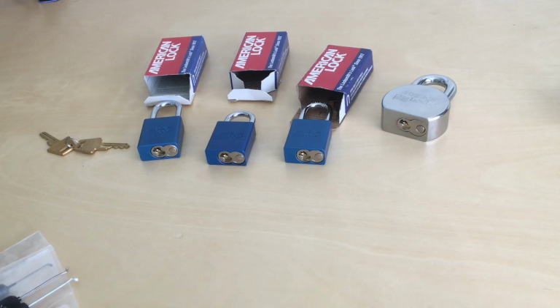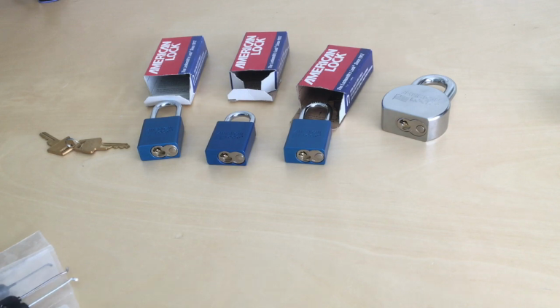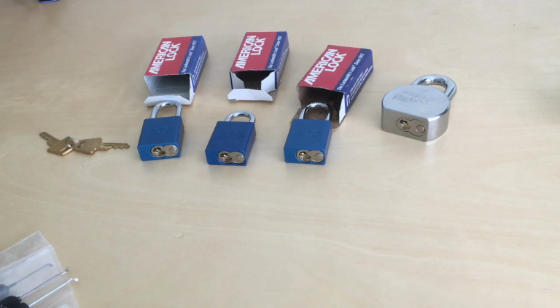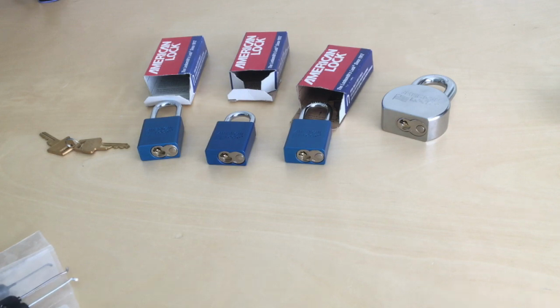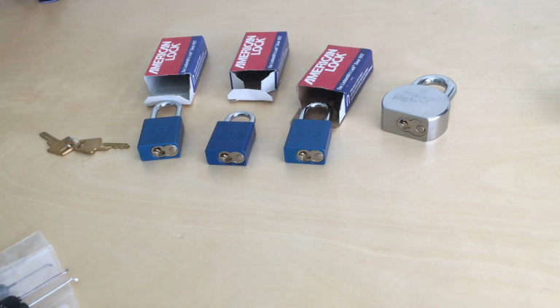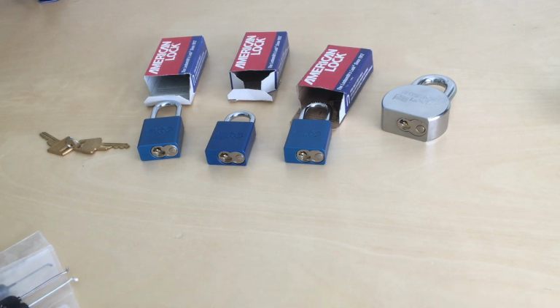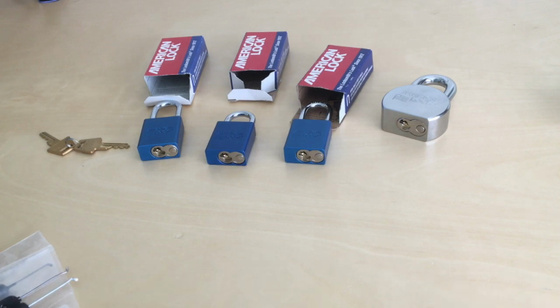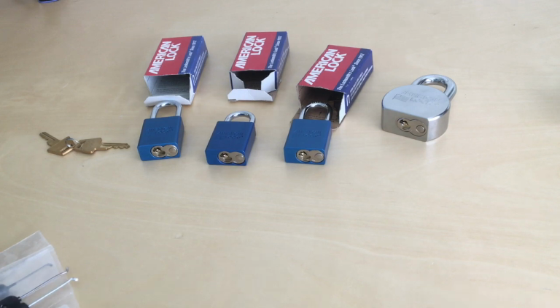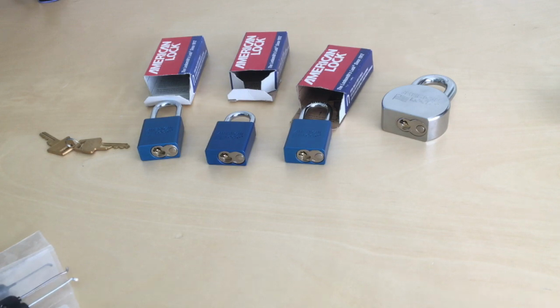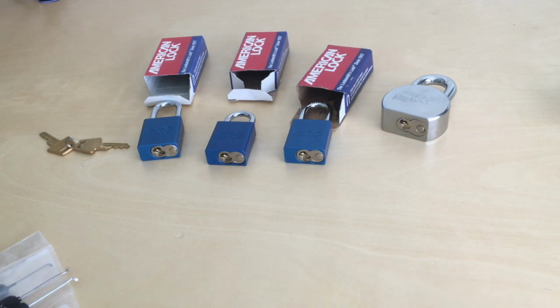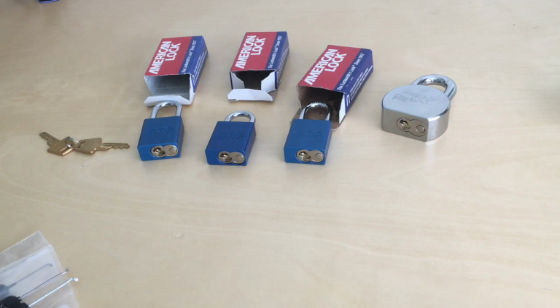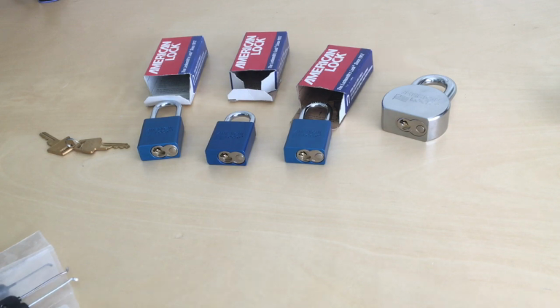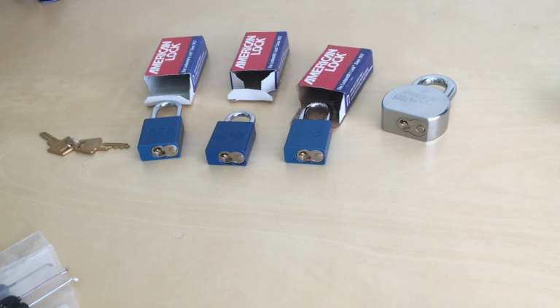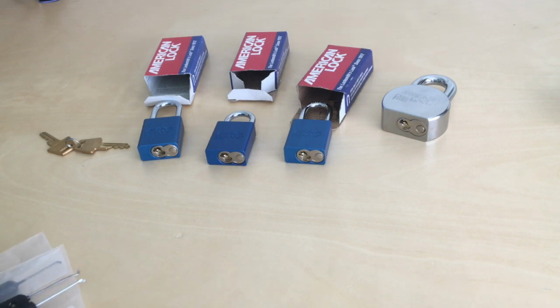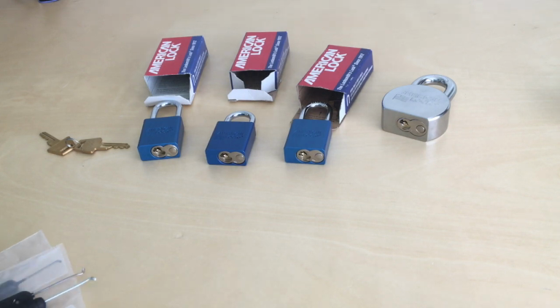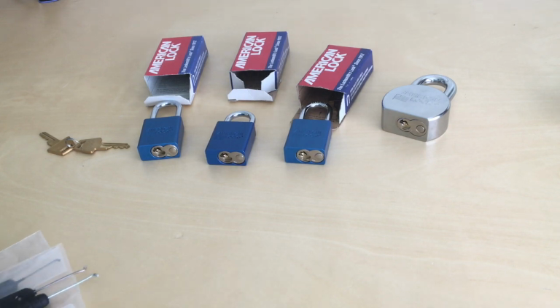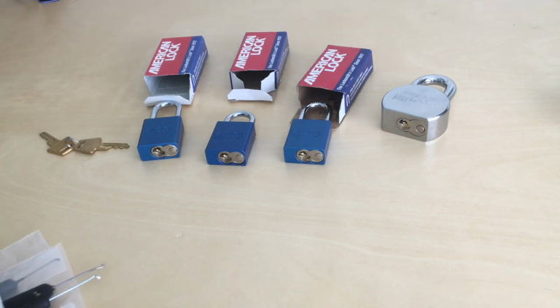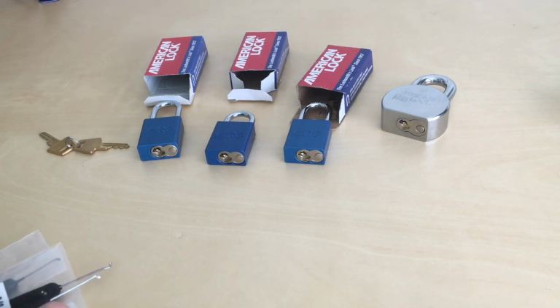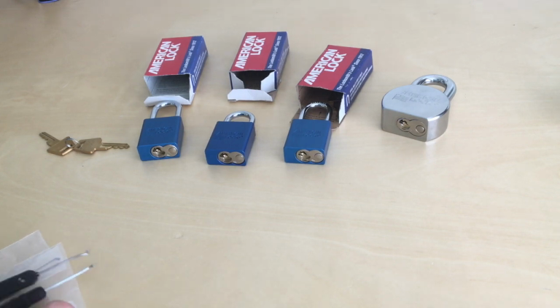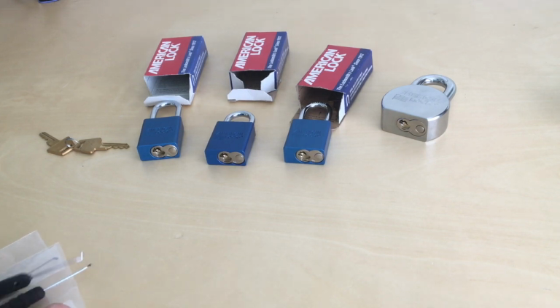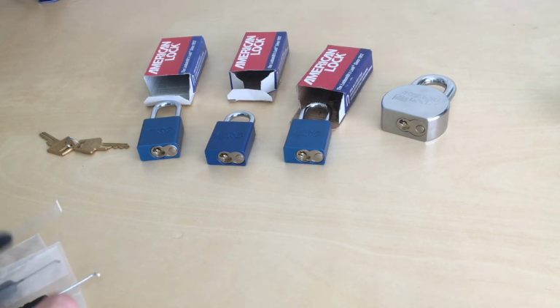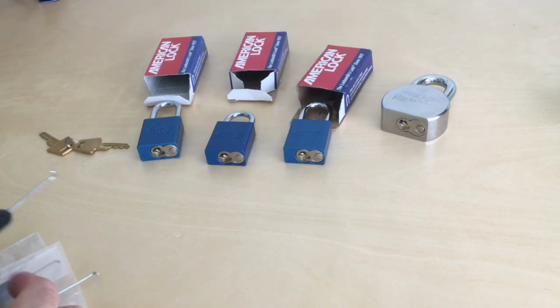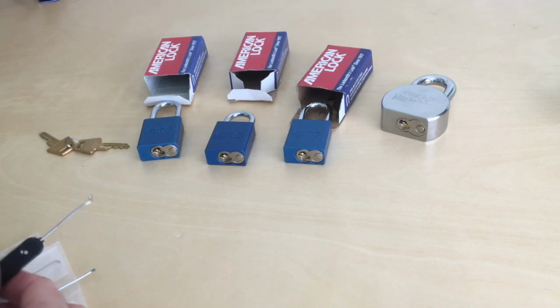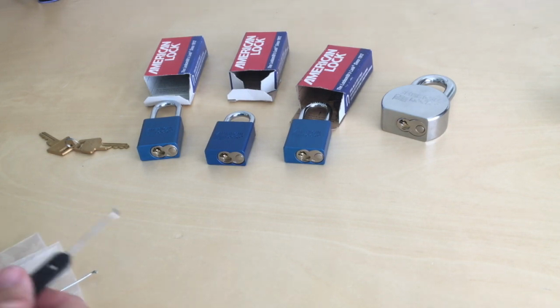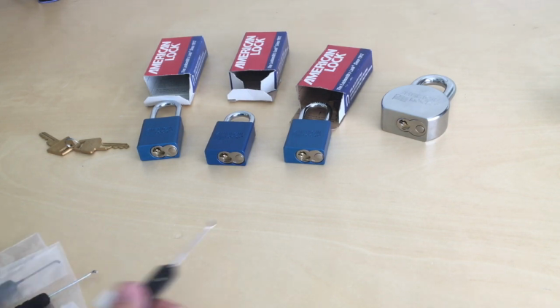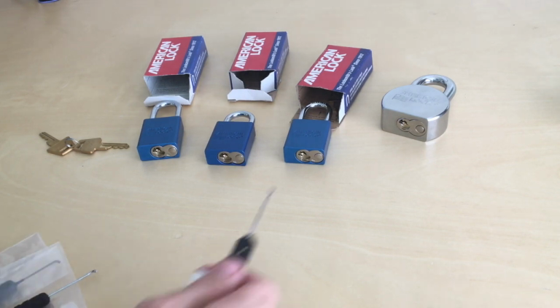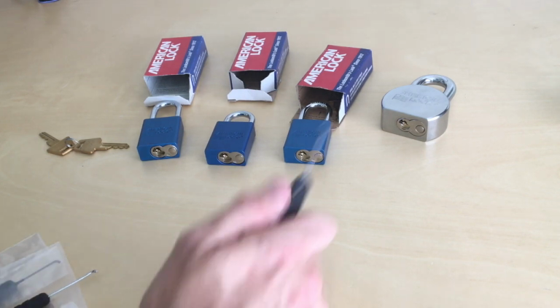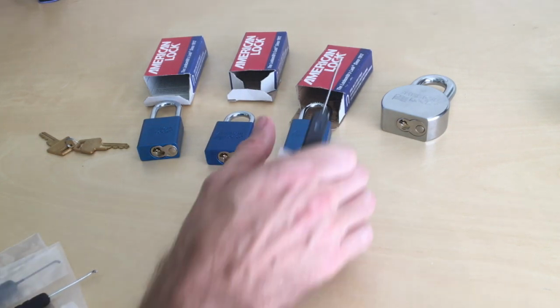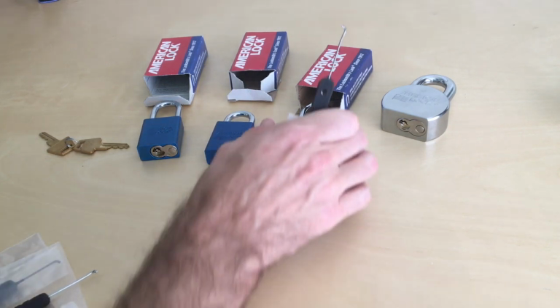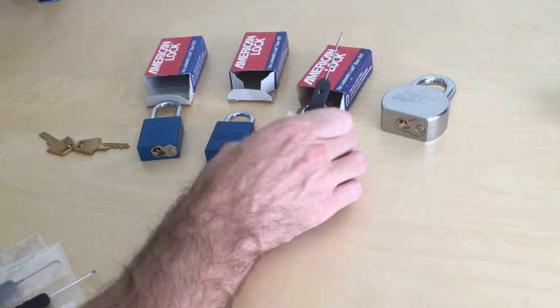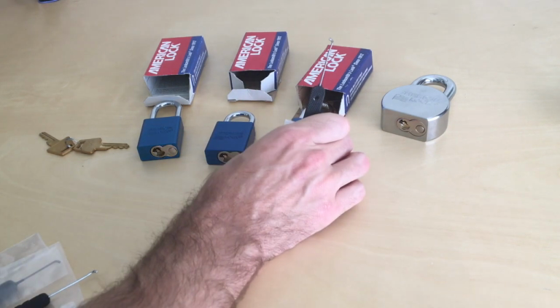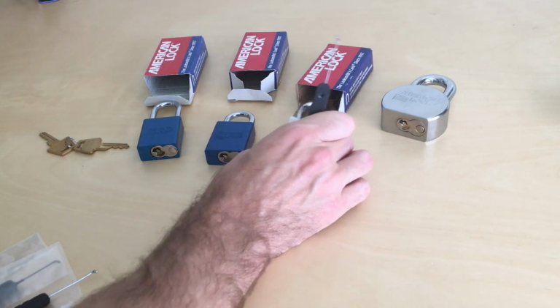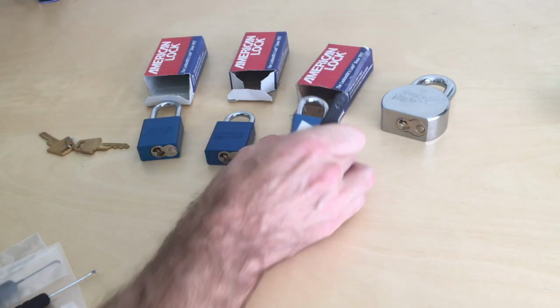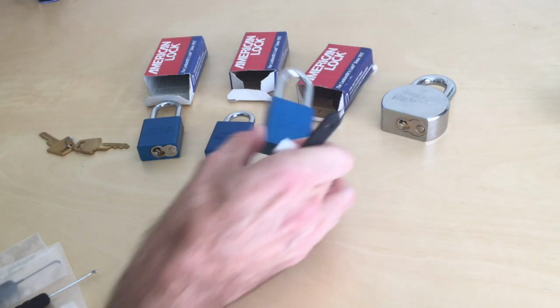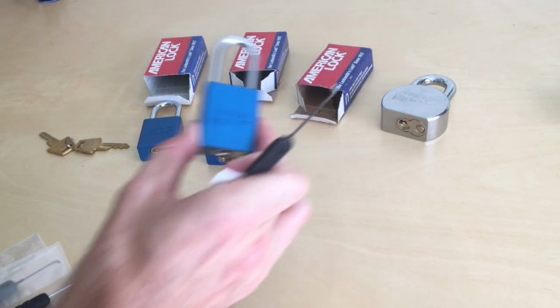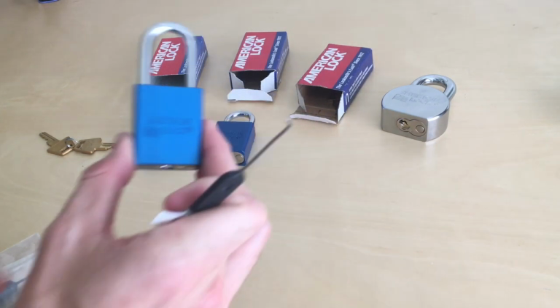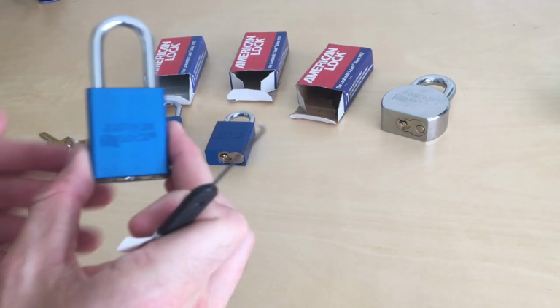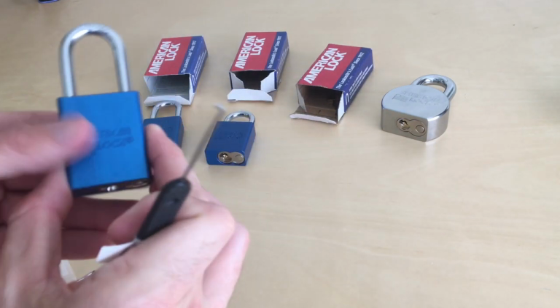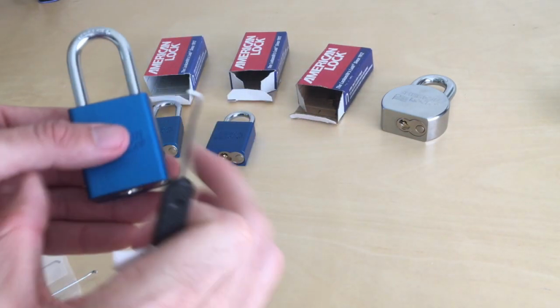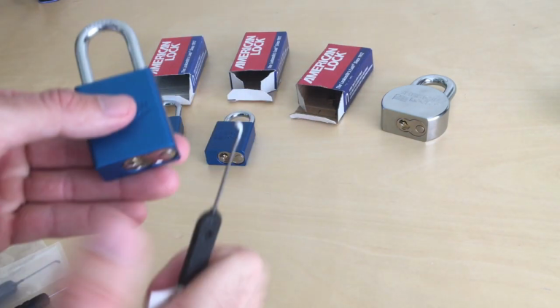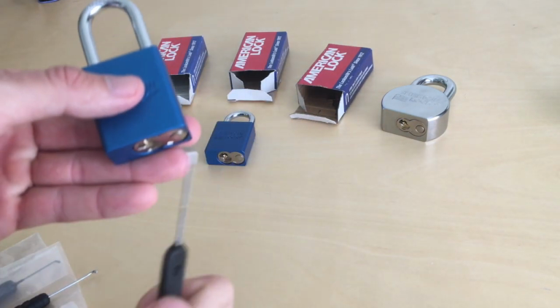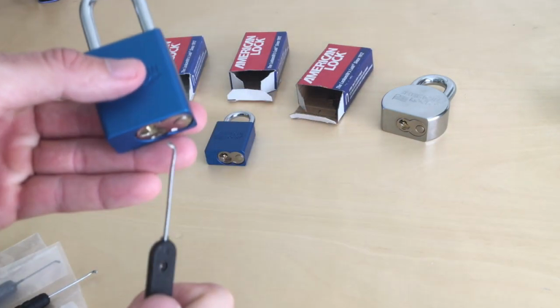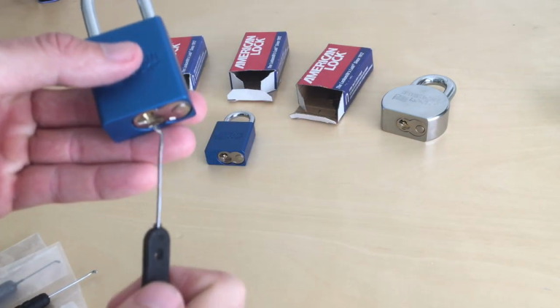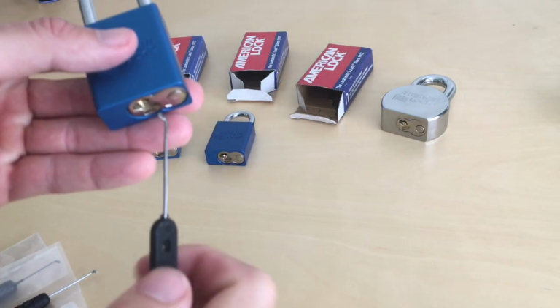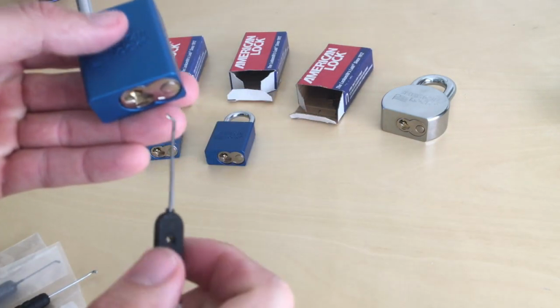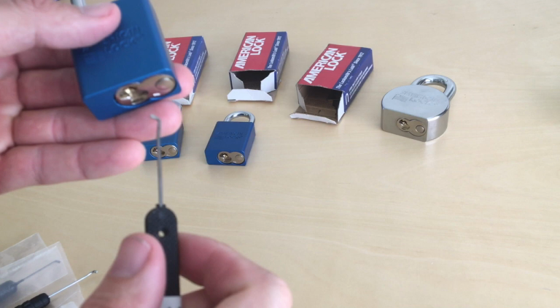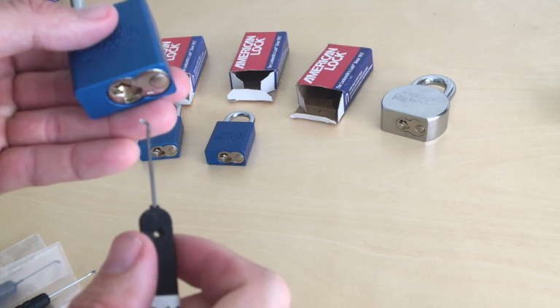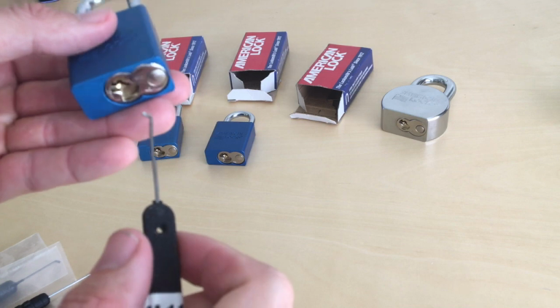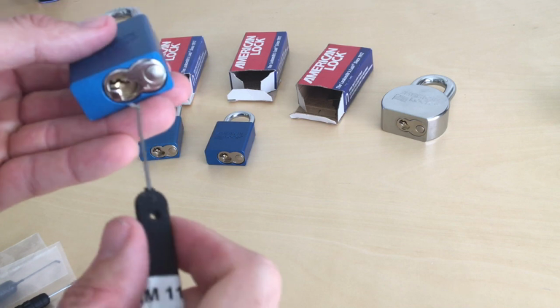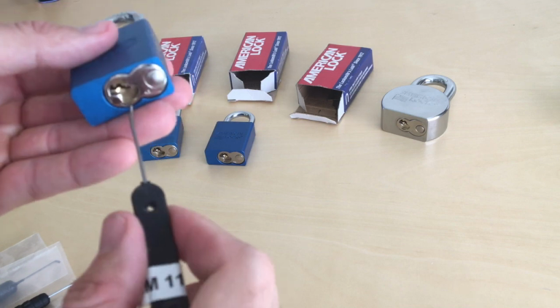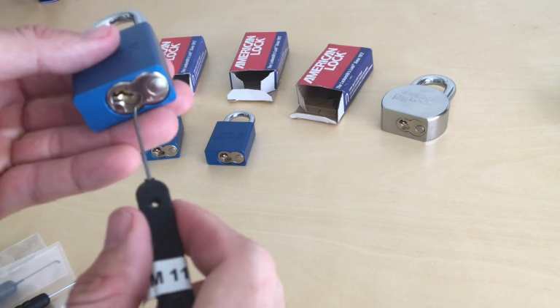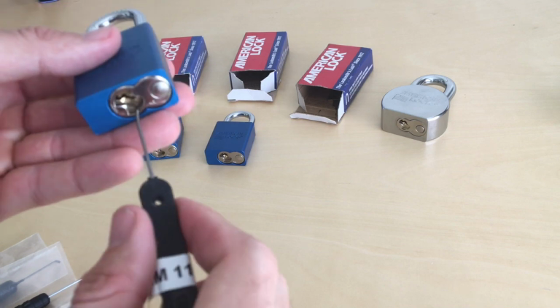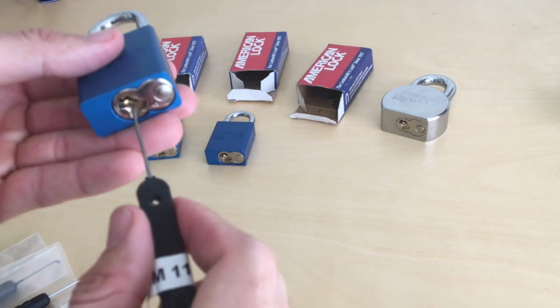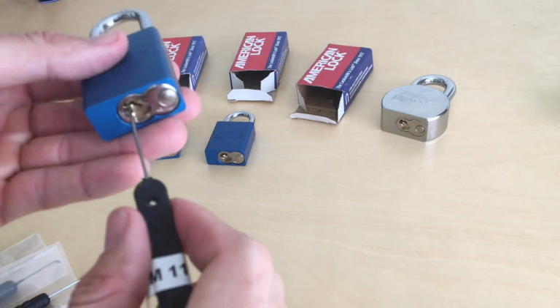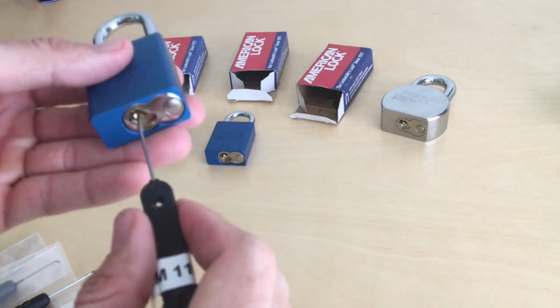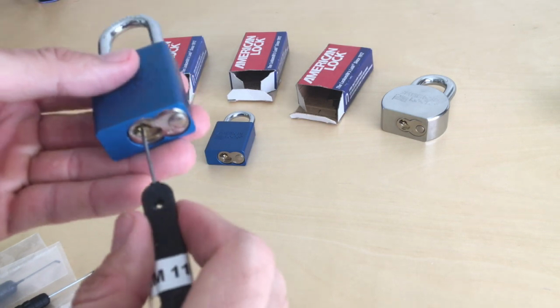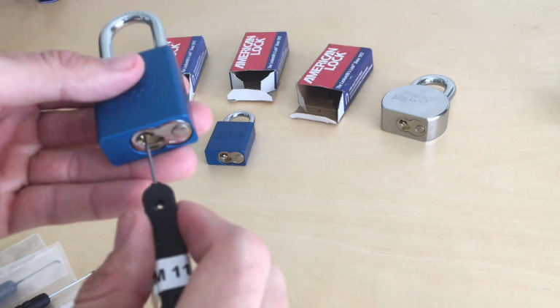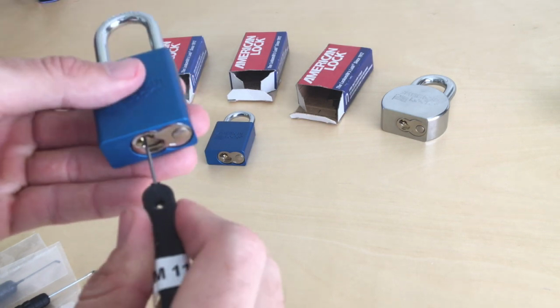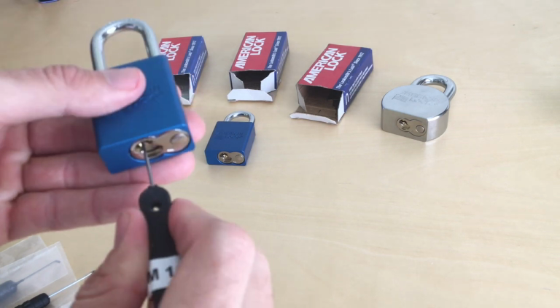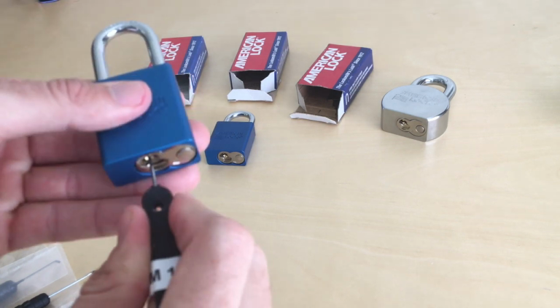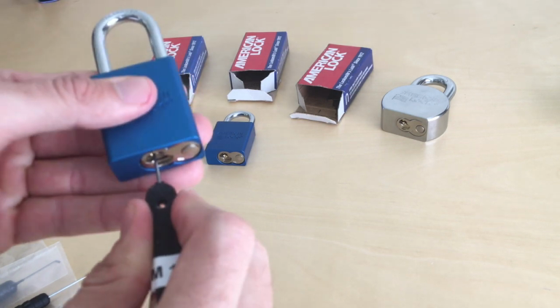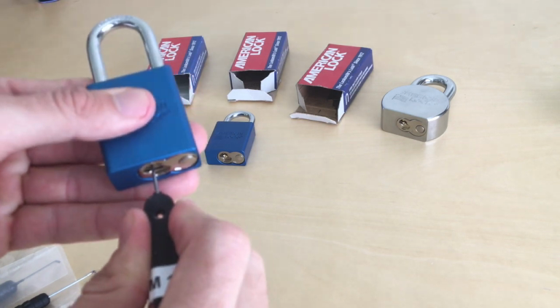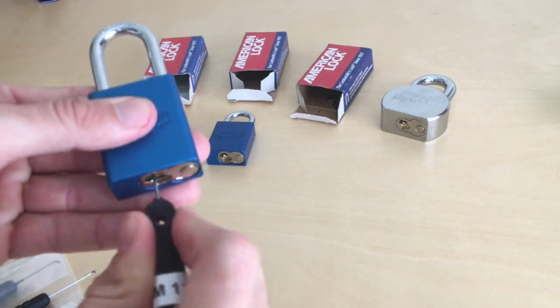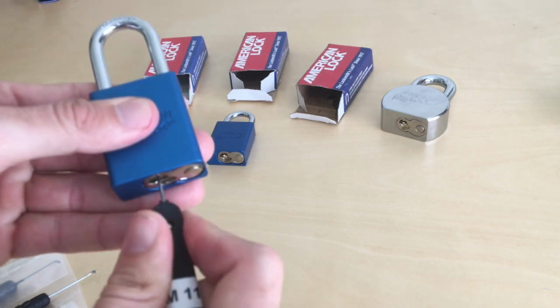You know what, just for fun, let's try this Peterson in some of these blues. This is the American 1100.